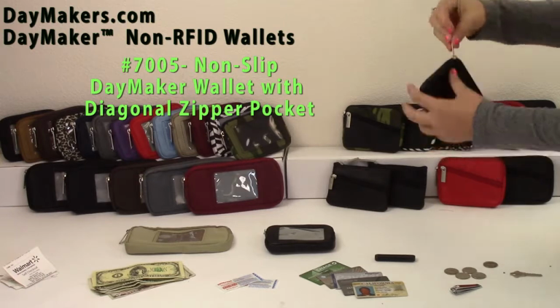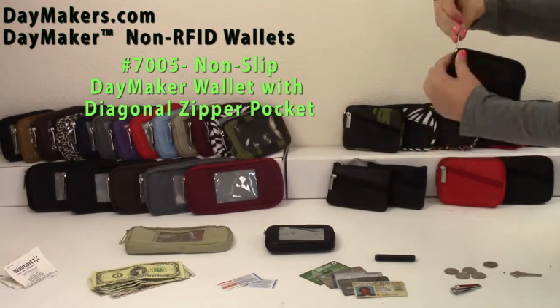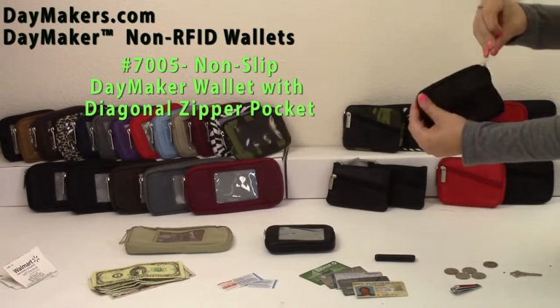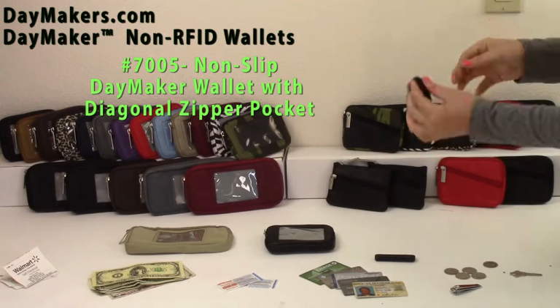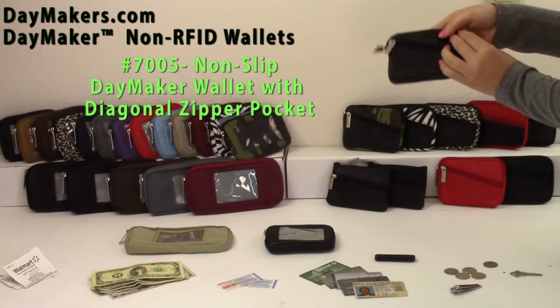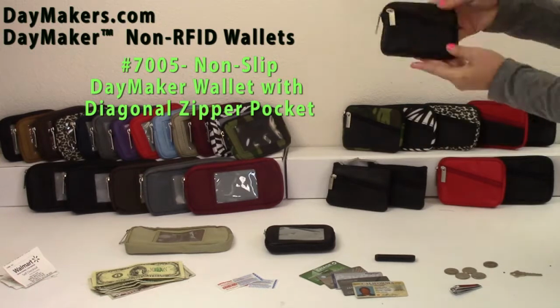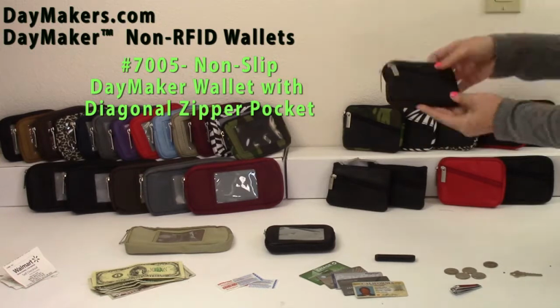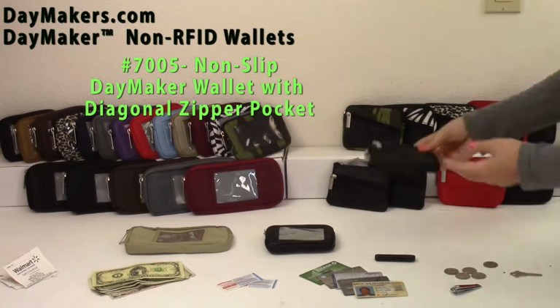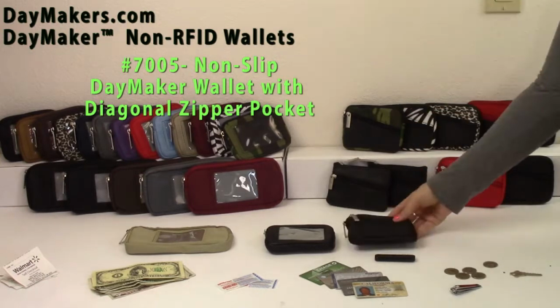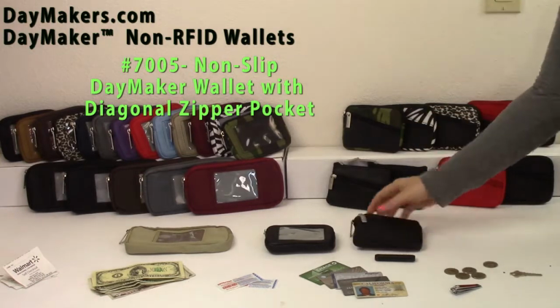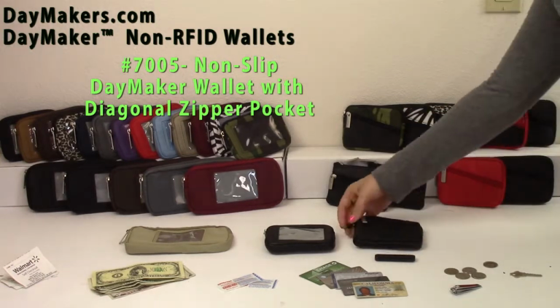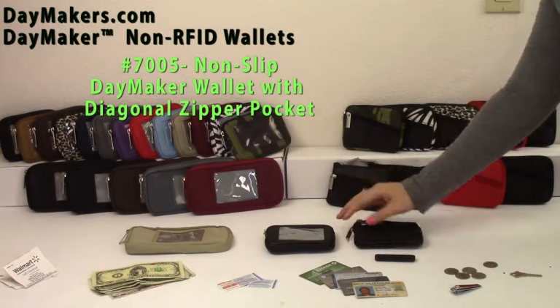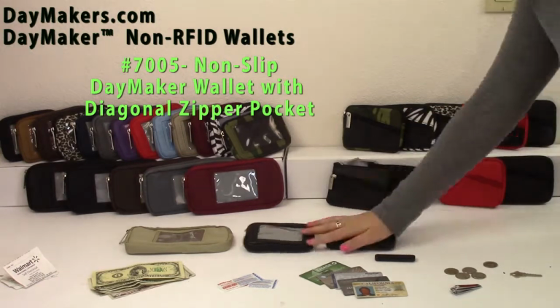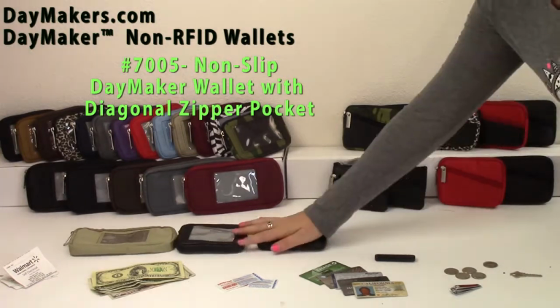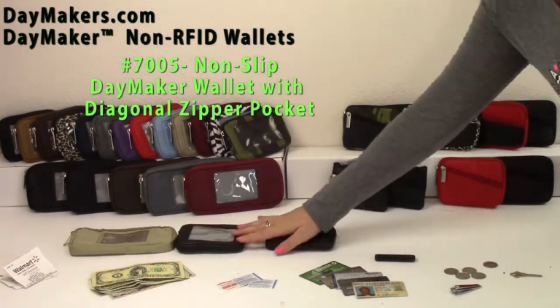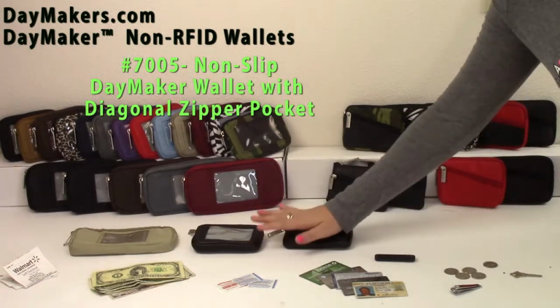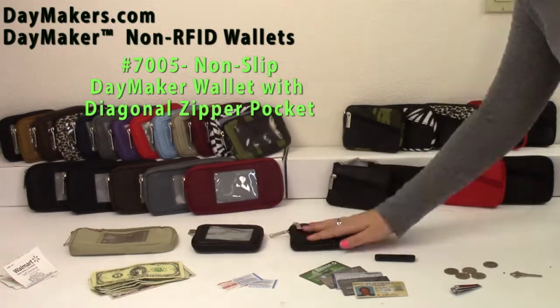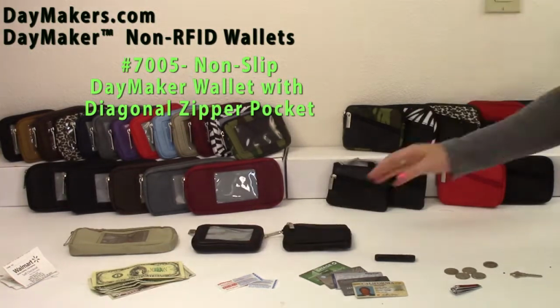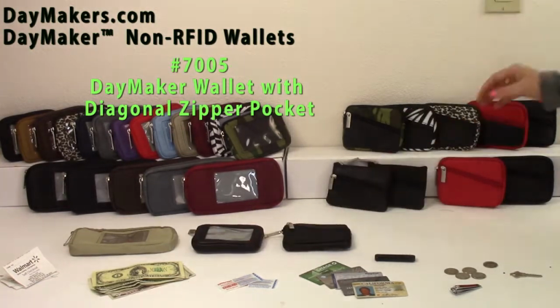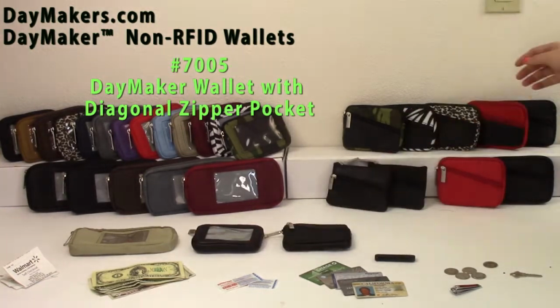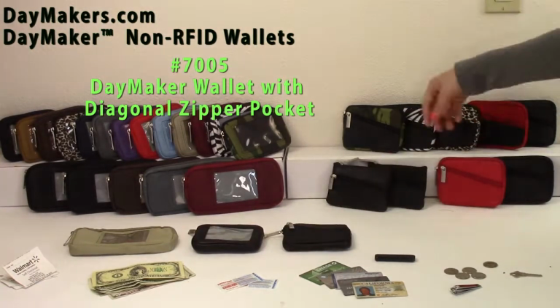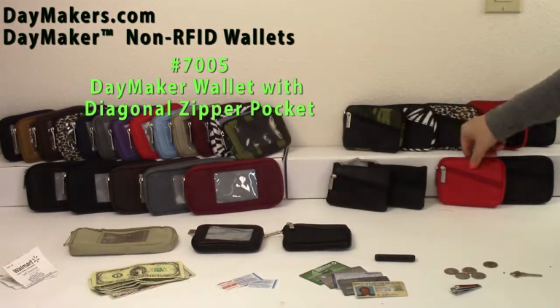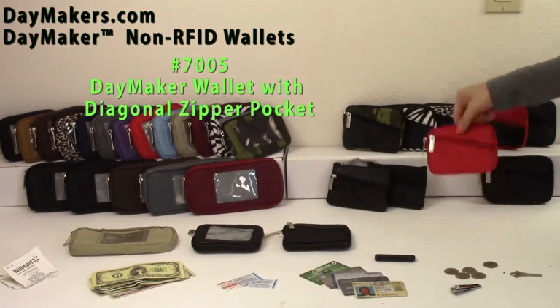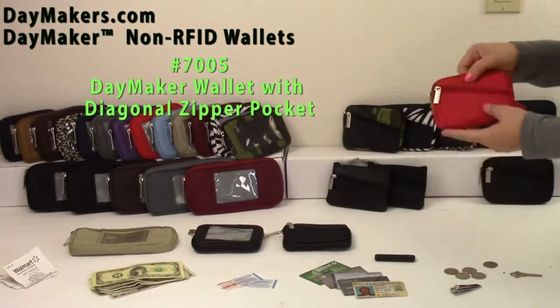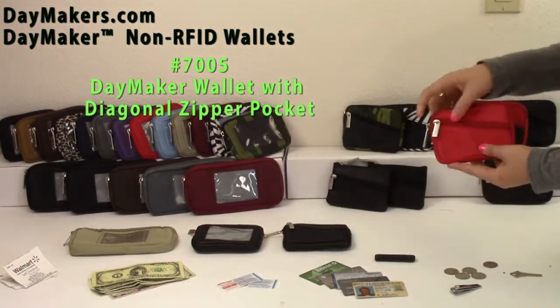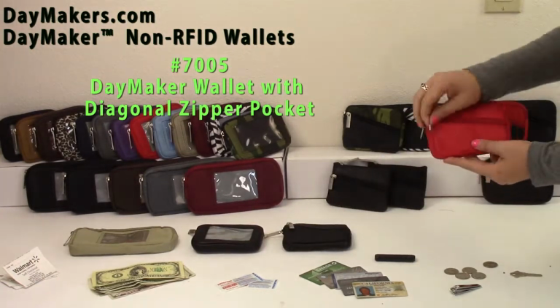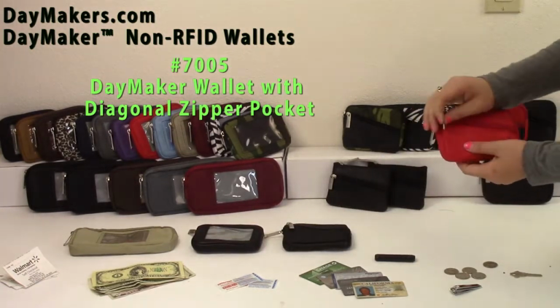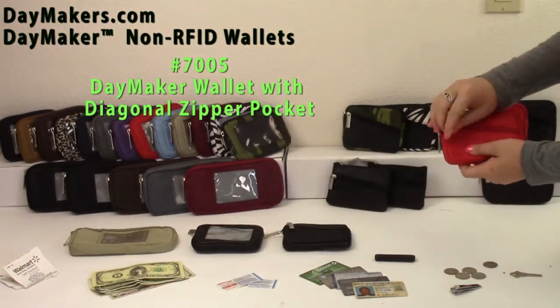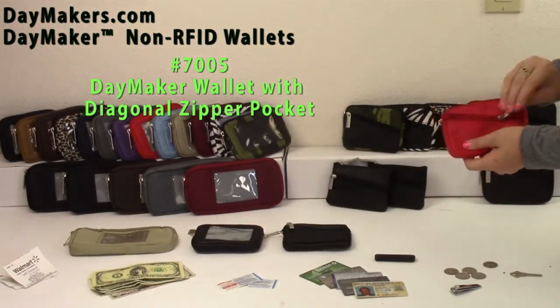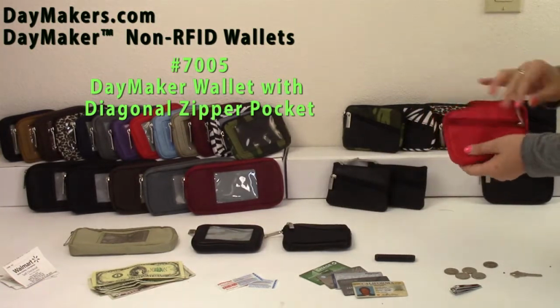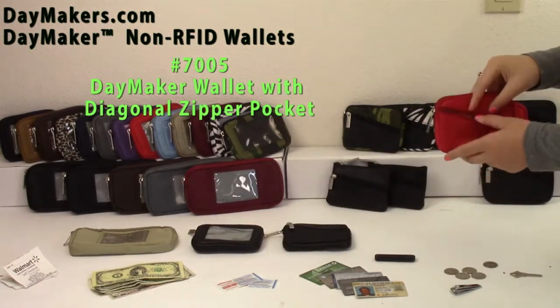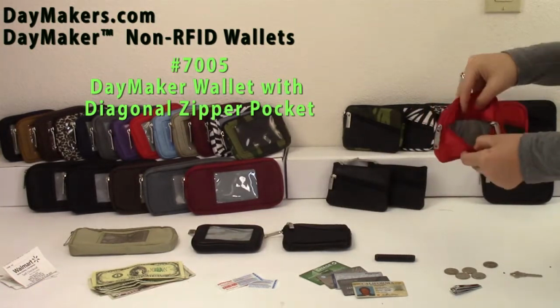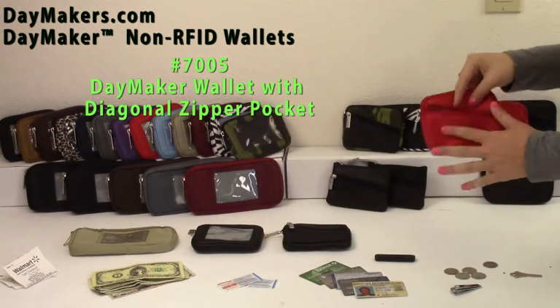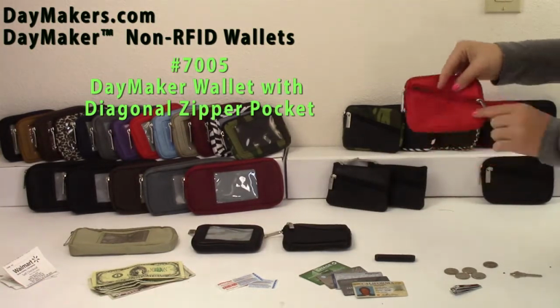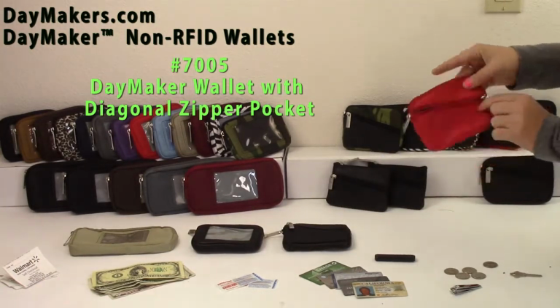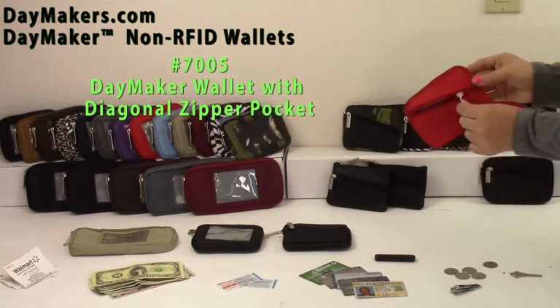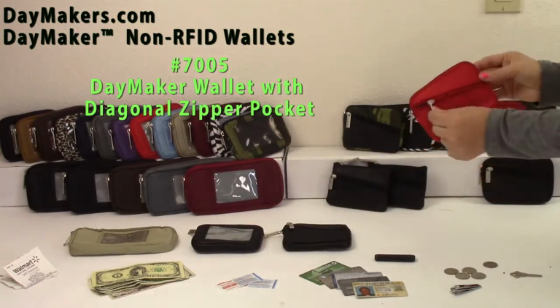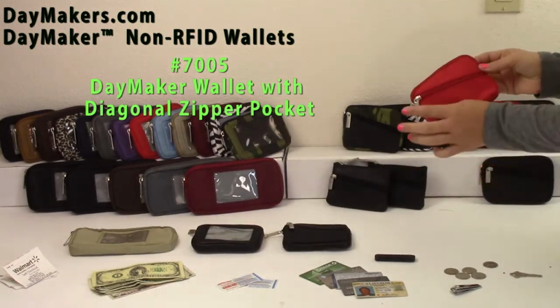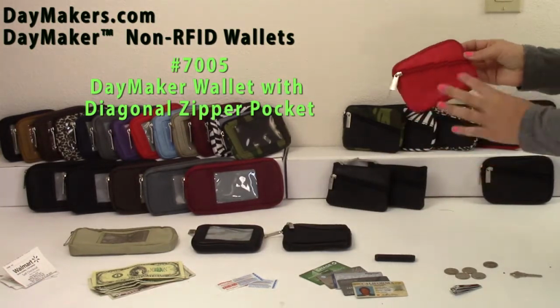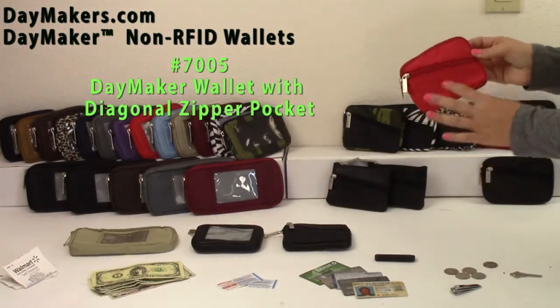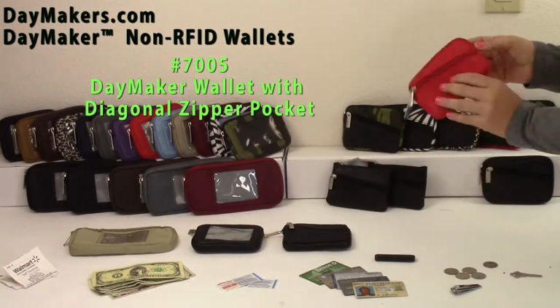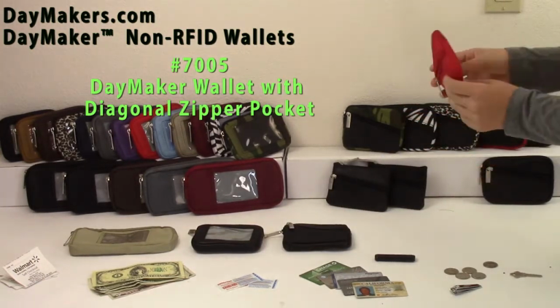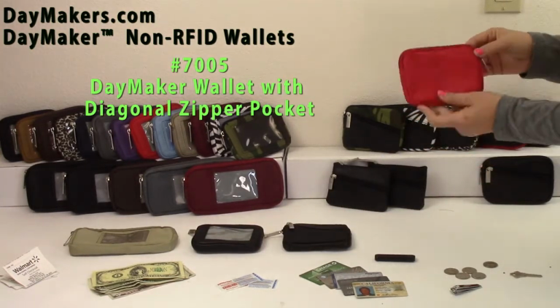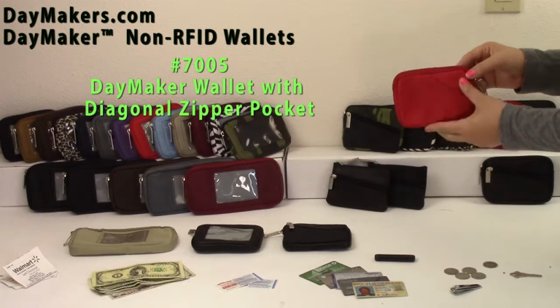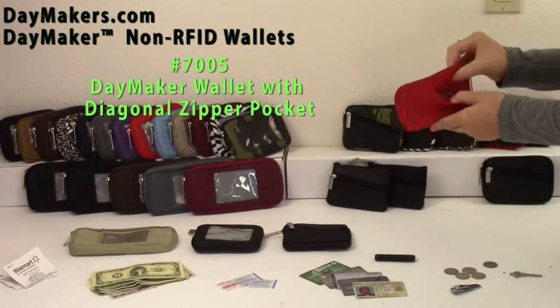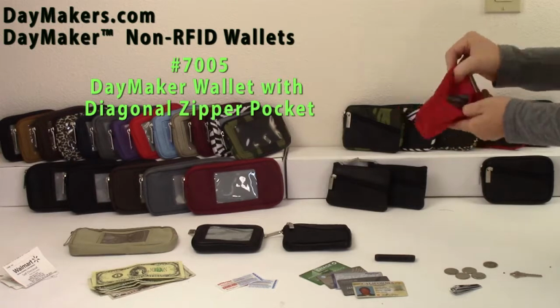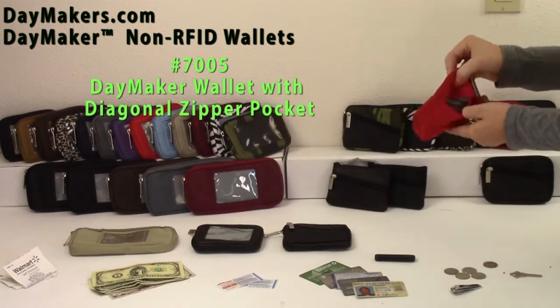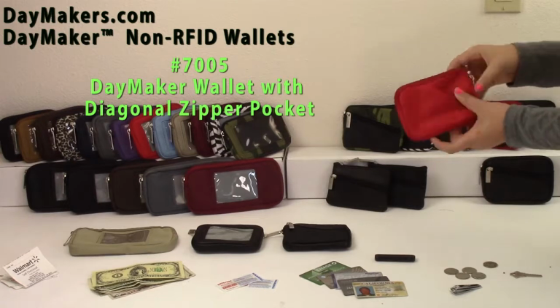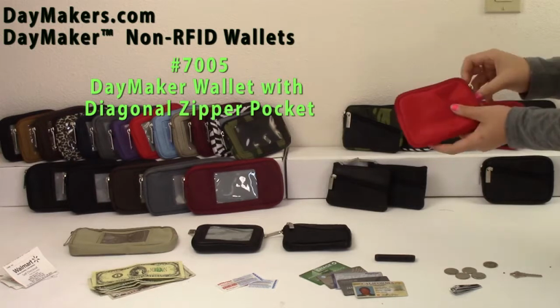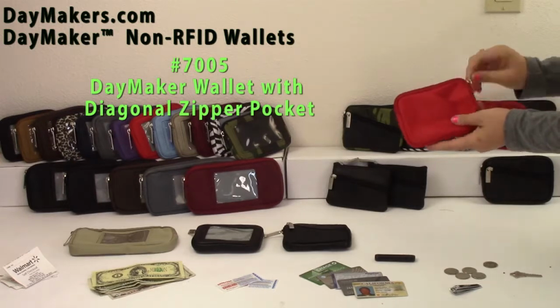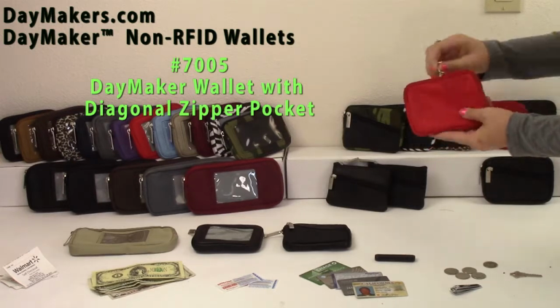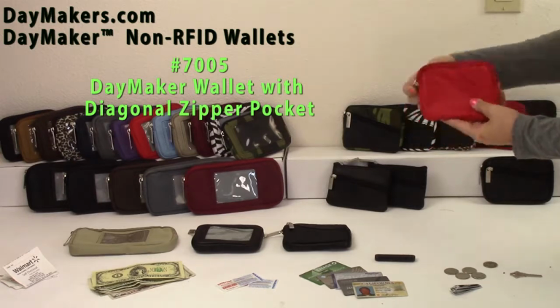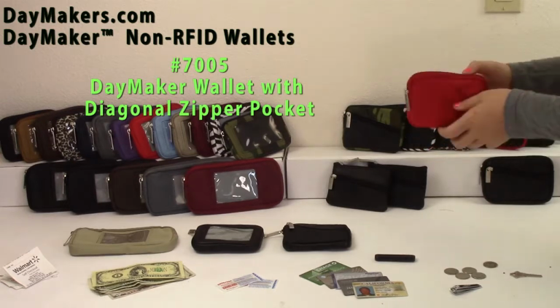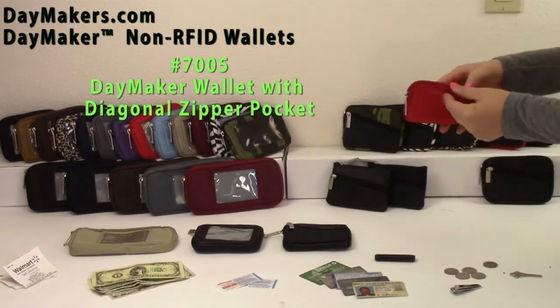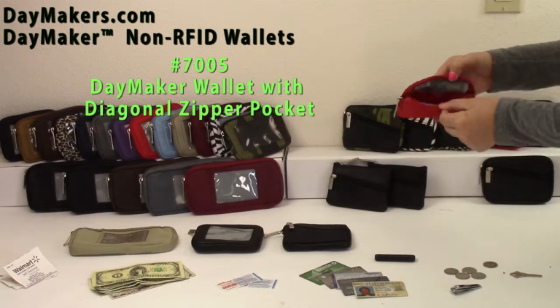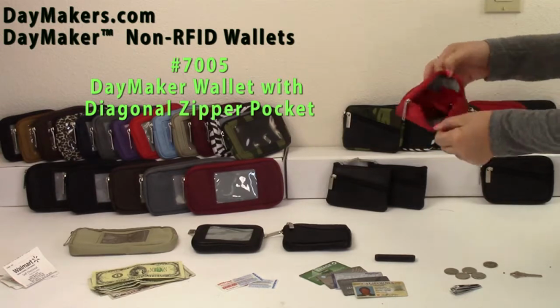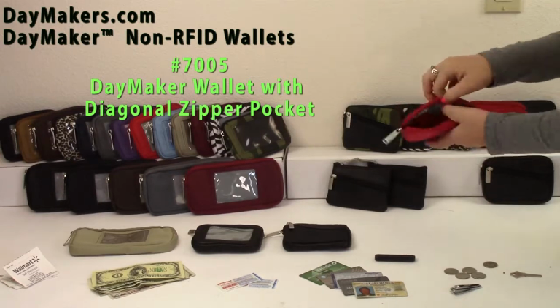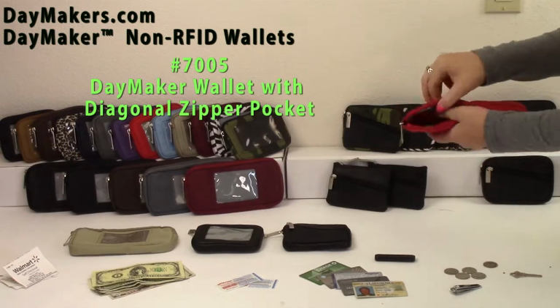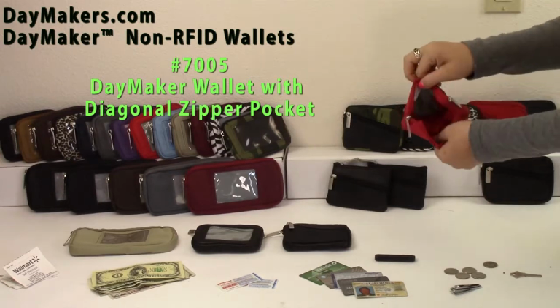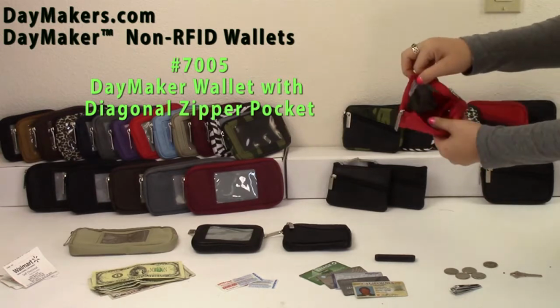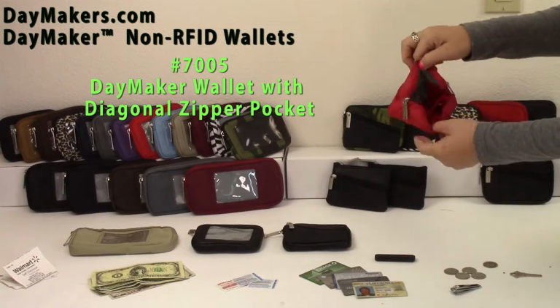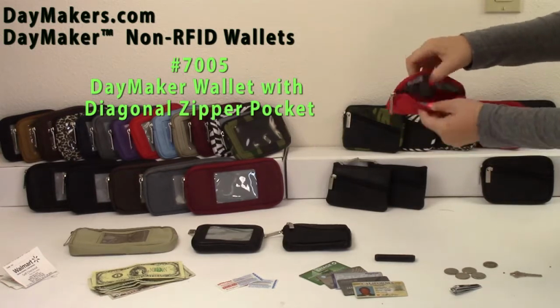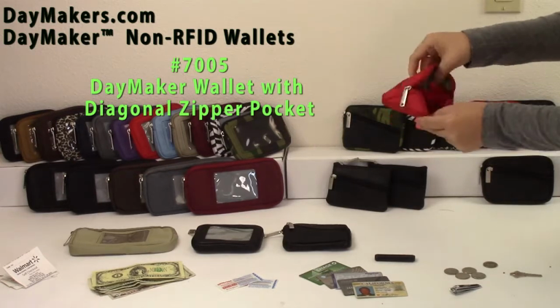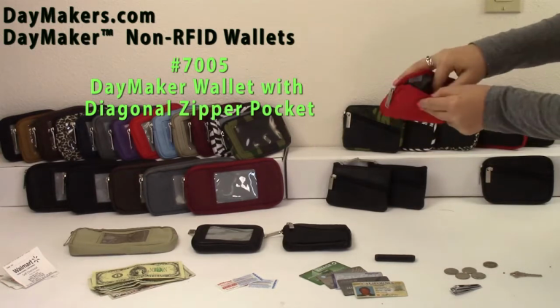Next, the Daymaker Wallet with diagonal zip pocket has a coin zip pouch, diagonal open pocket, three main compartments, and an anchor swivel clip.